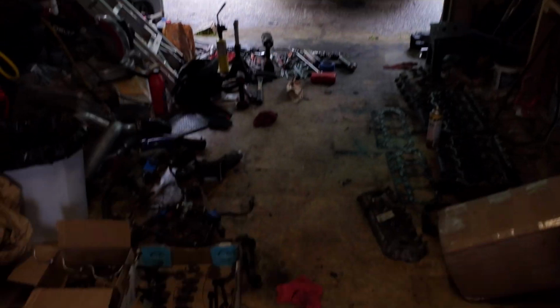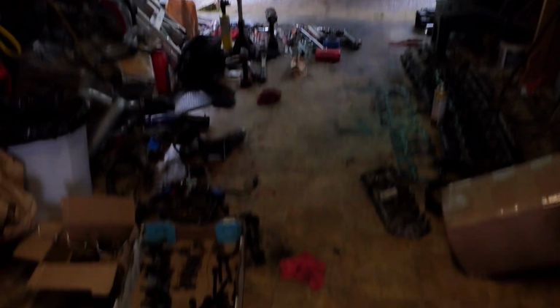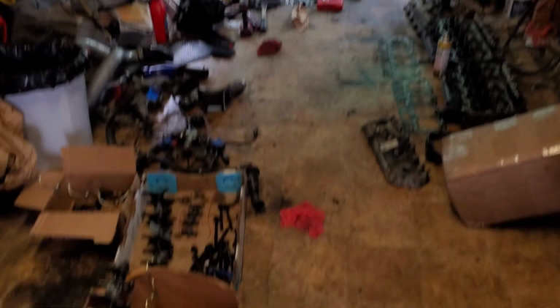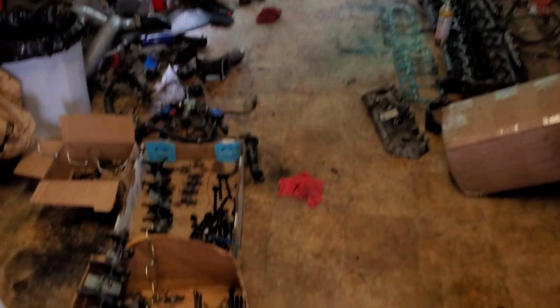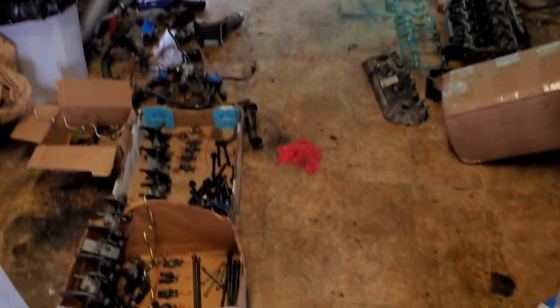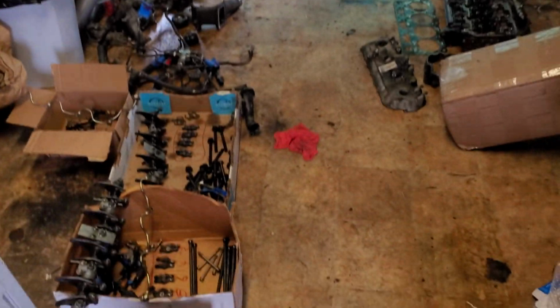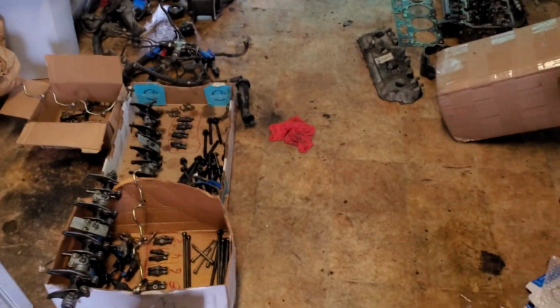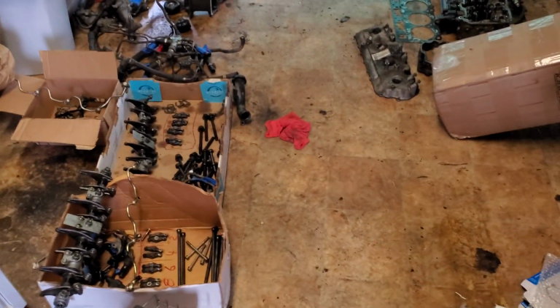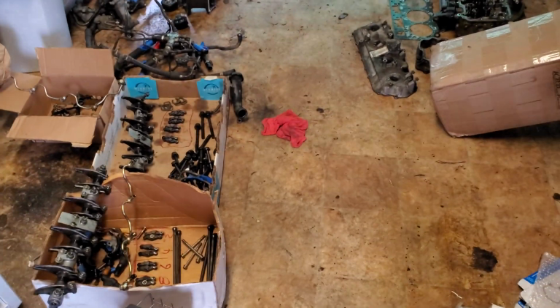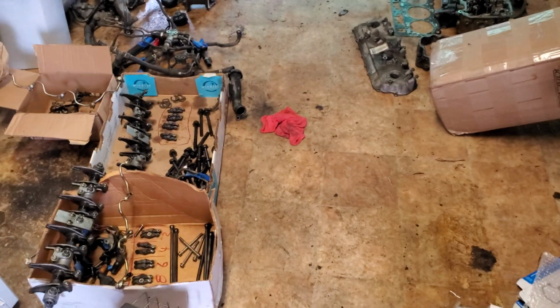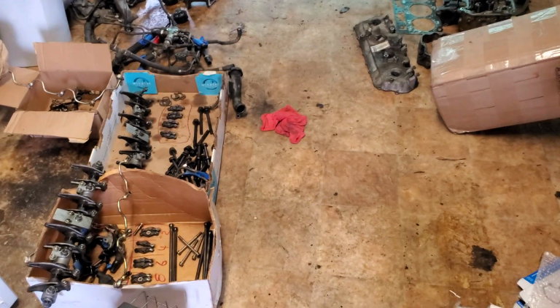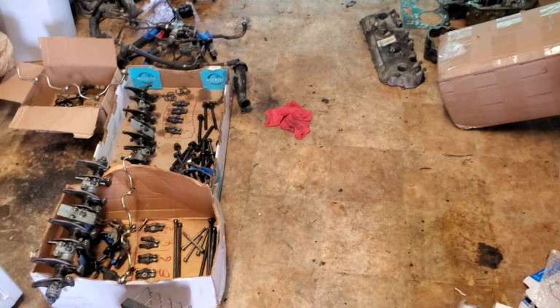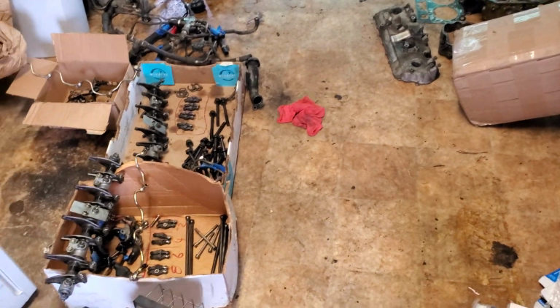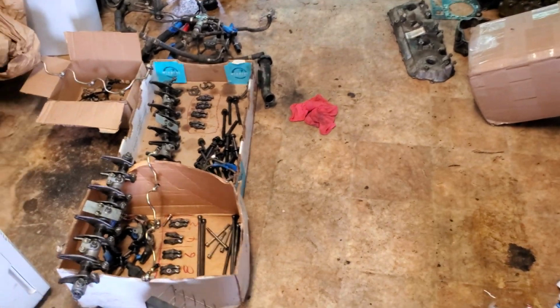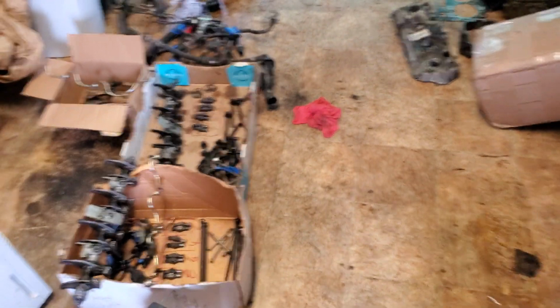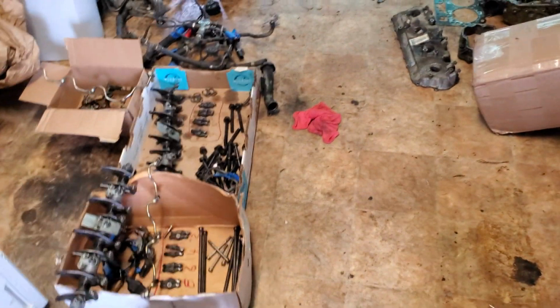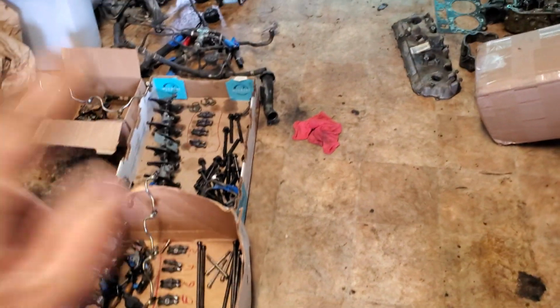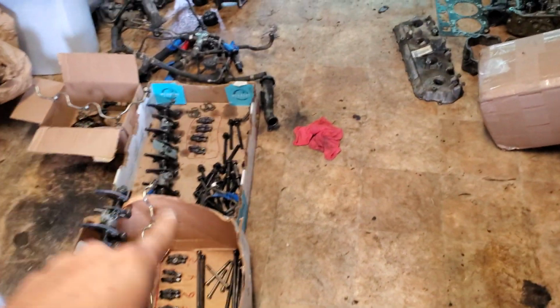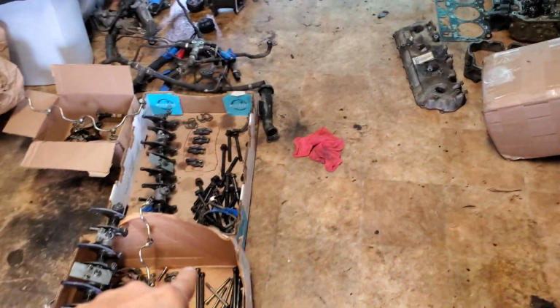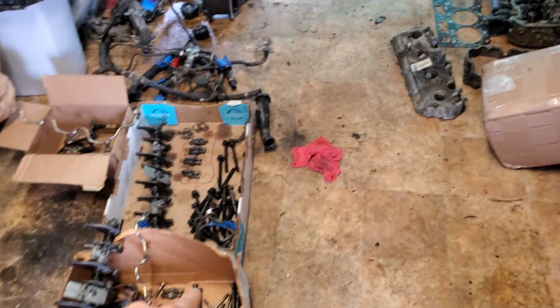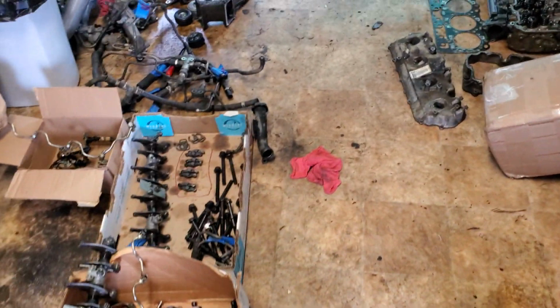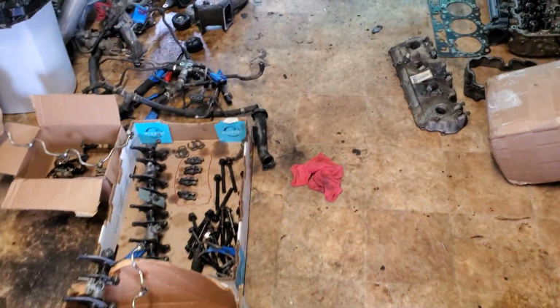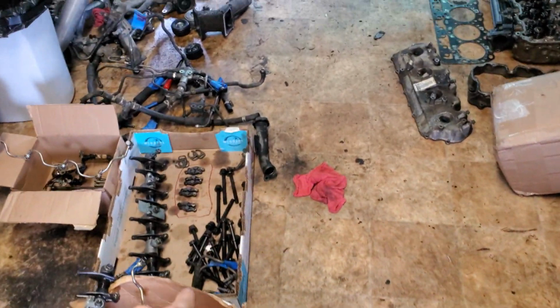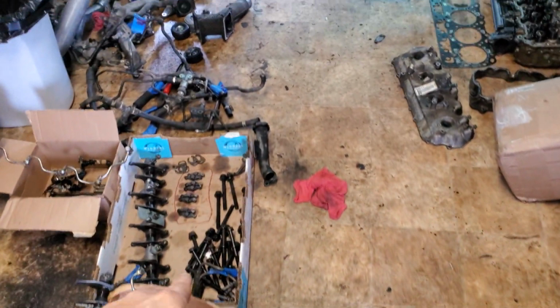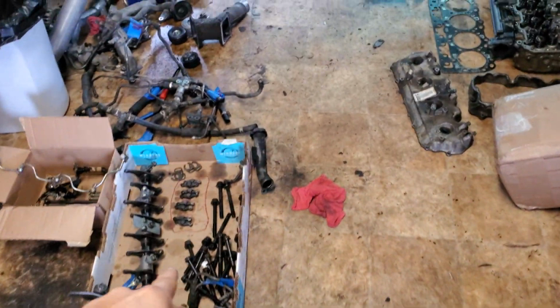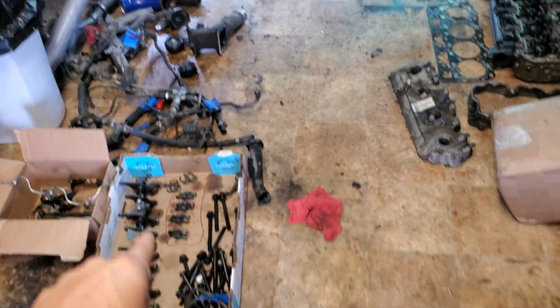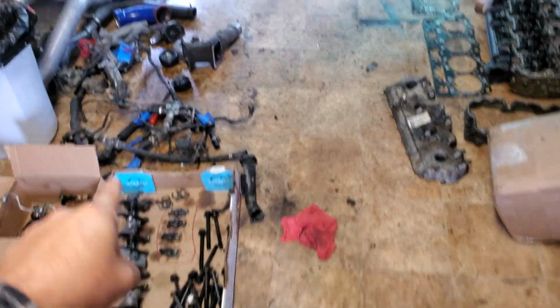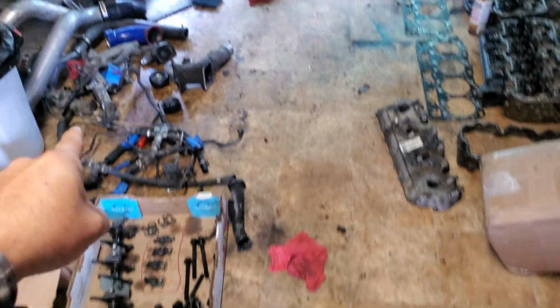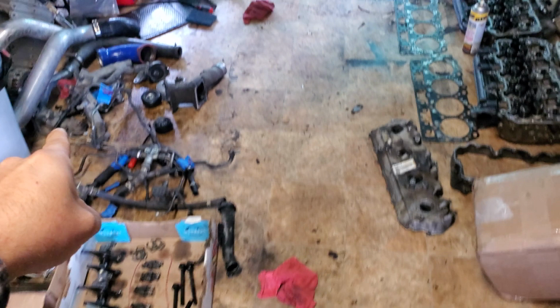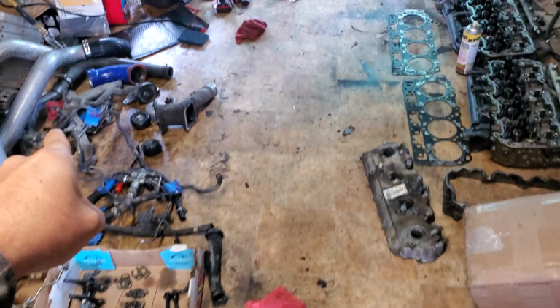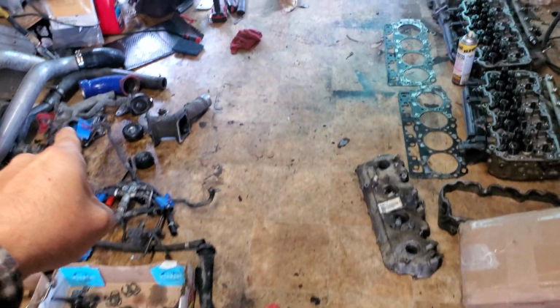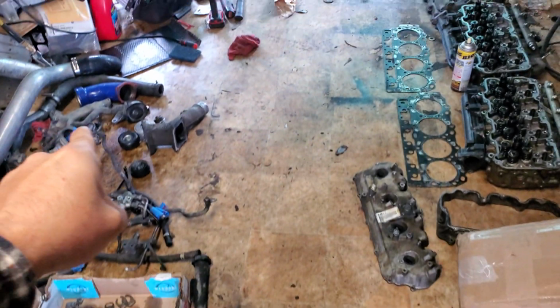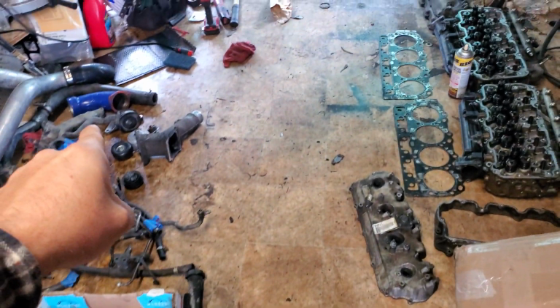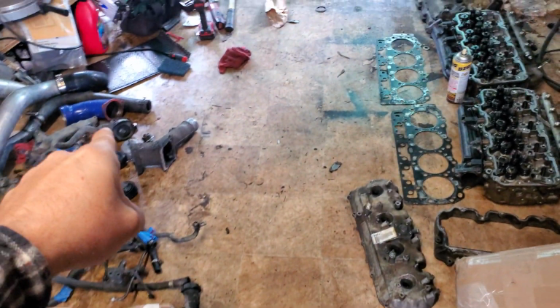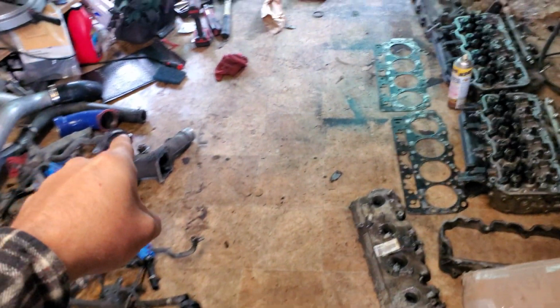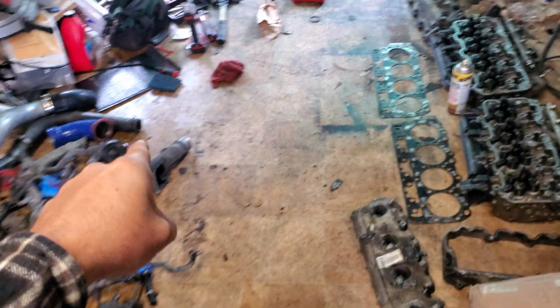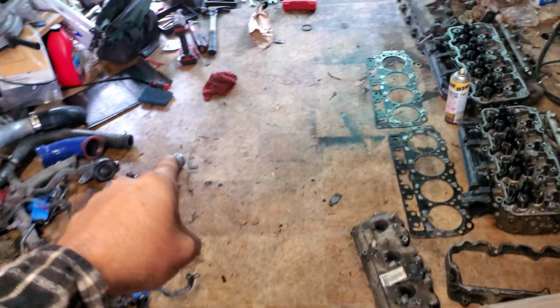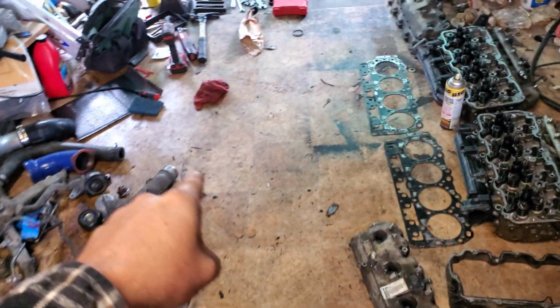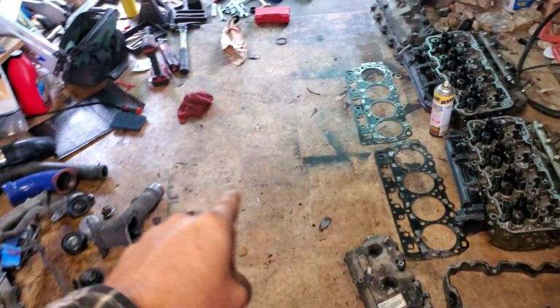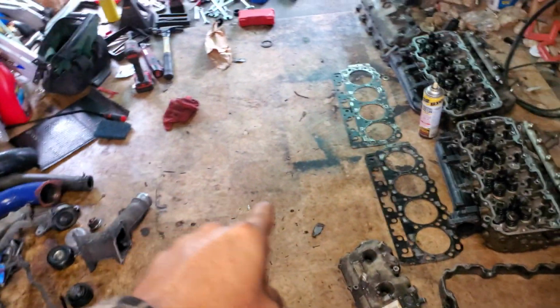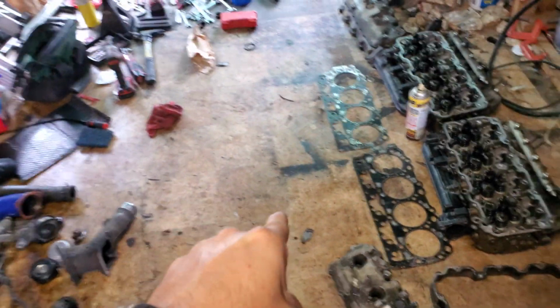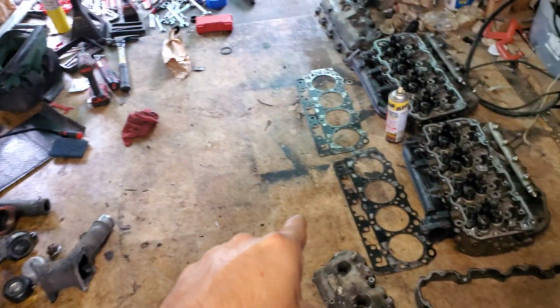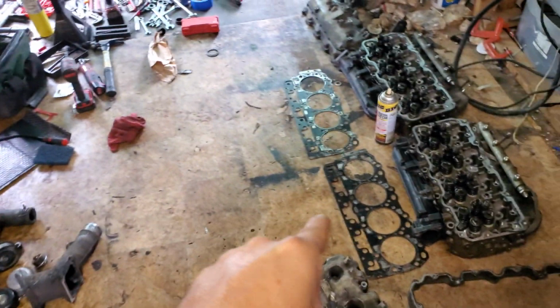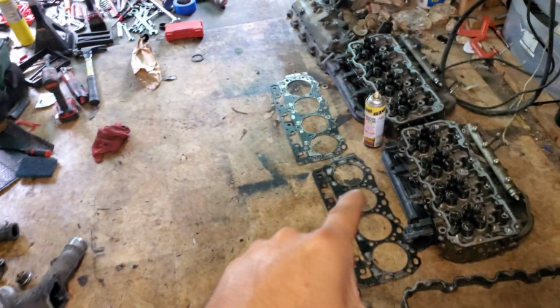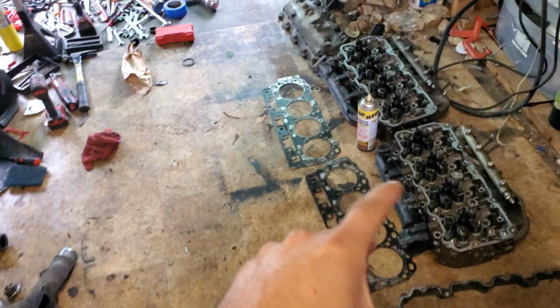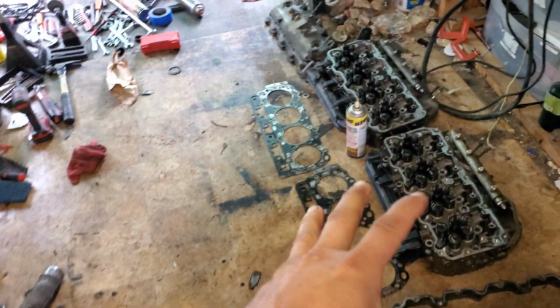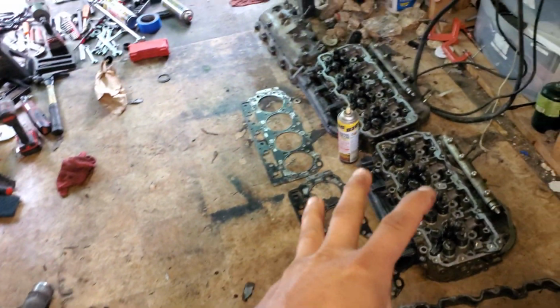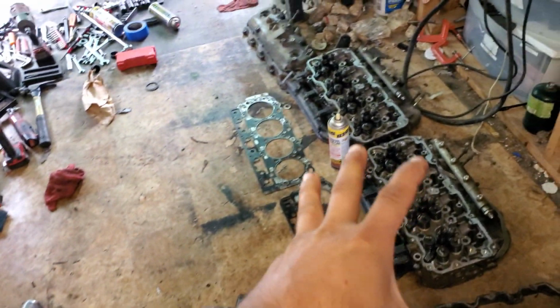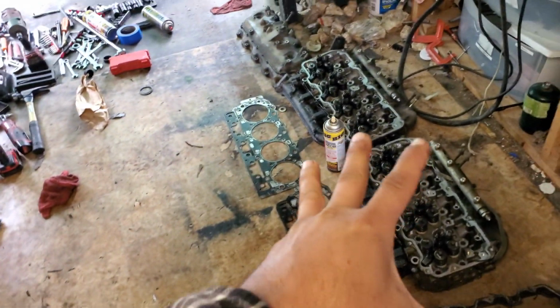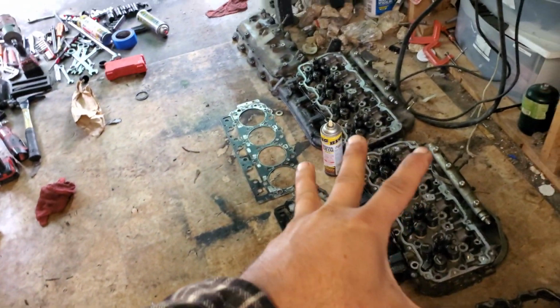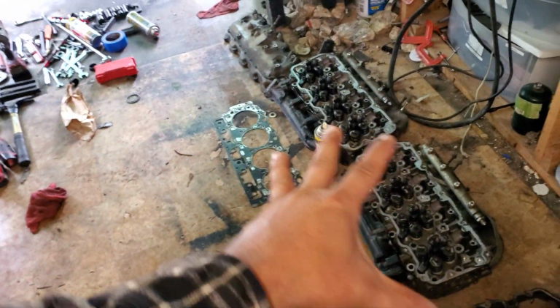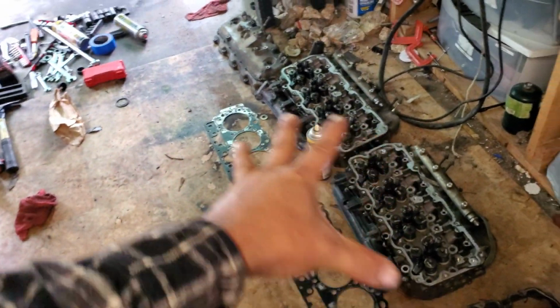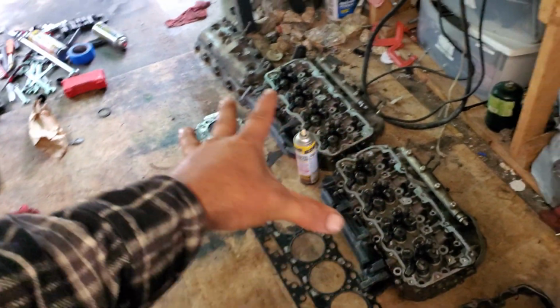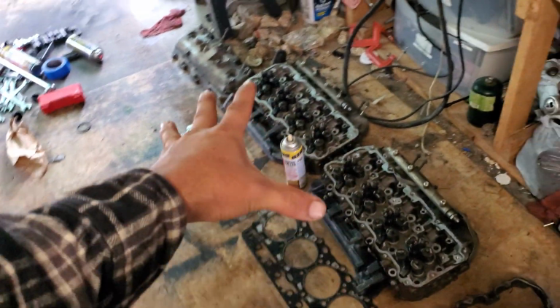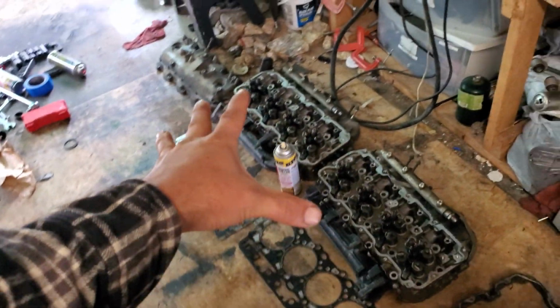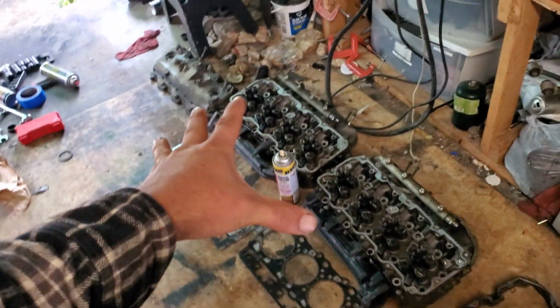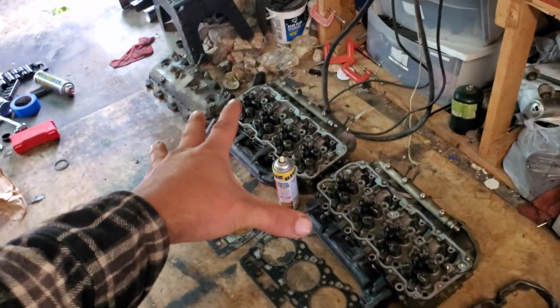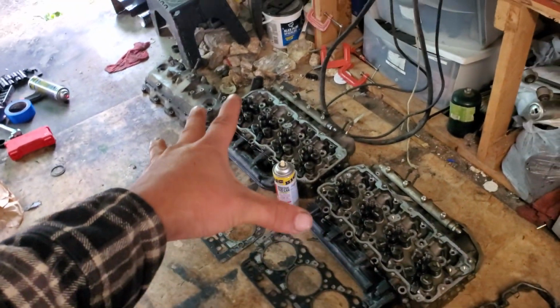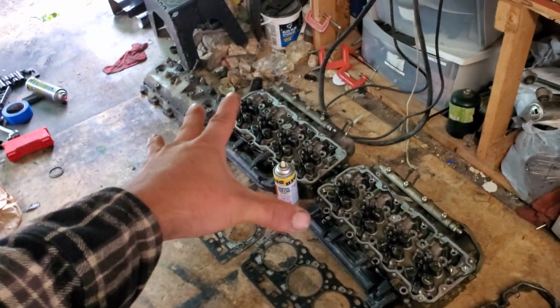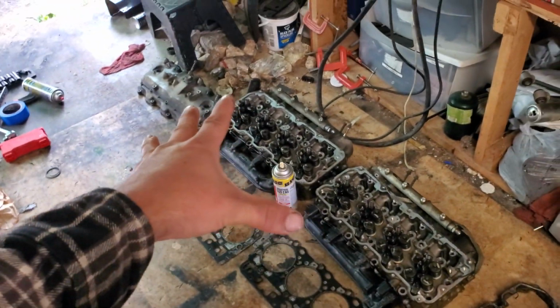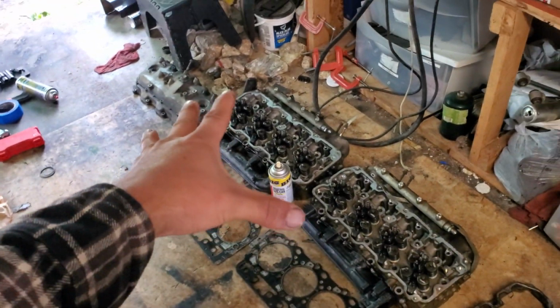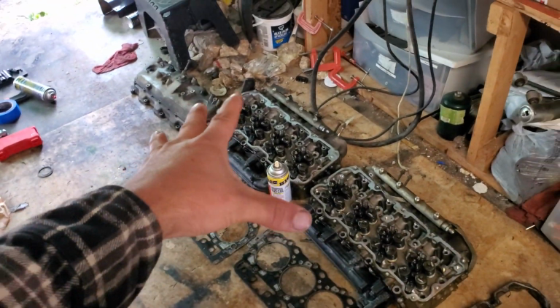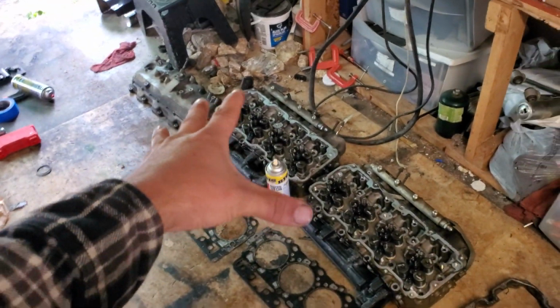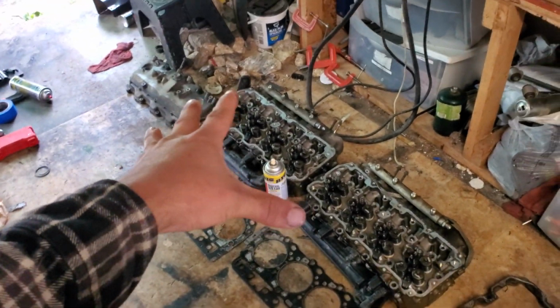What do we got here? Got some valve train parts, some fuel lines, and some cylinder heads.